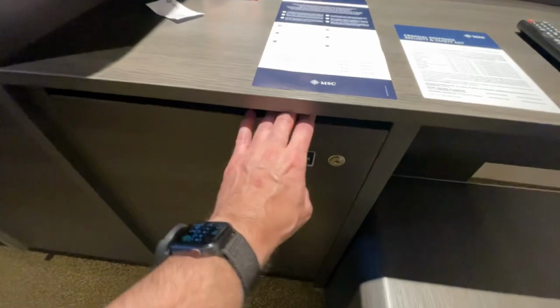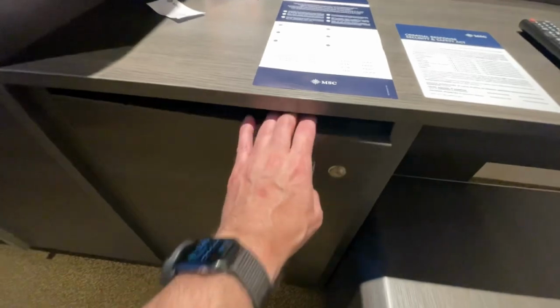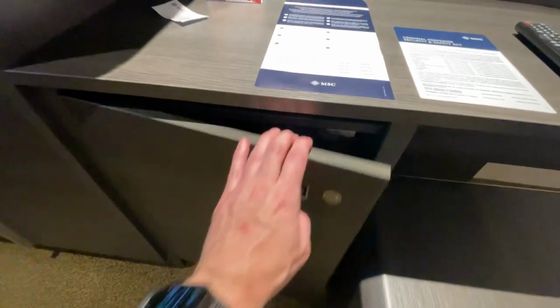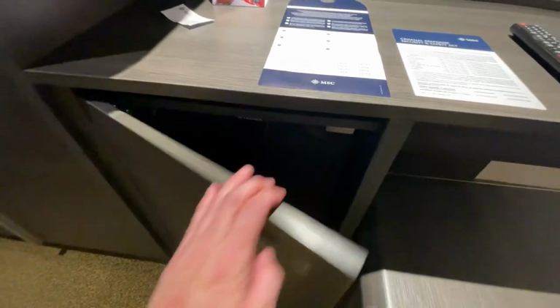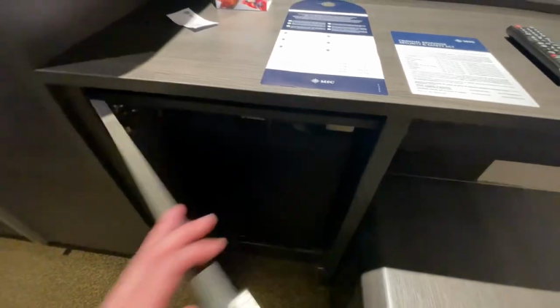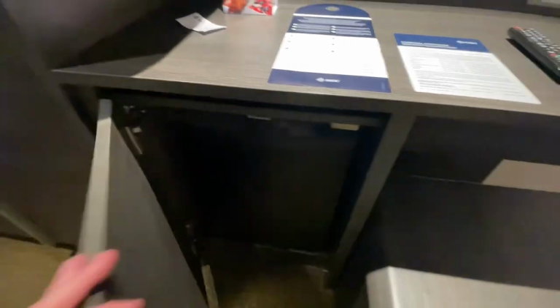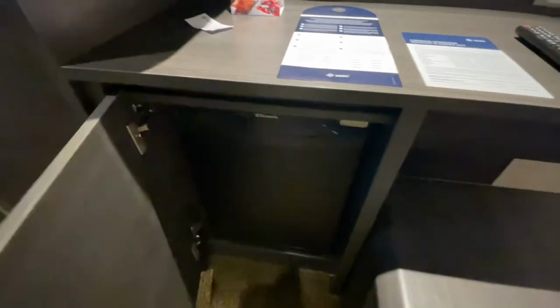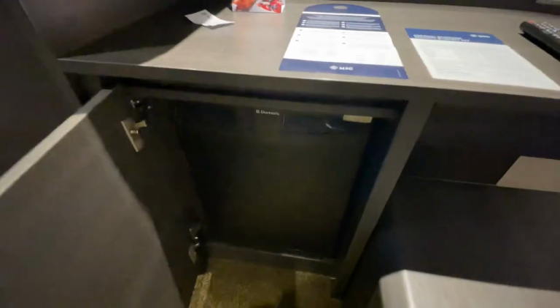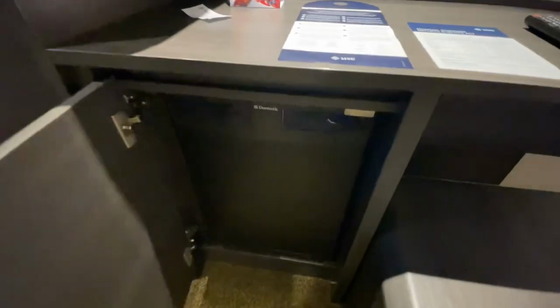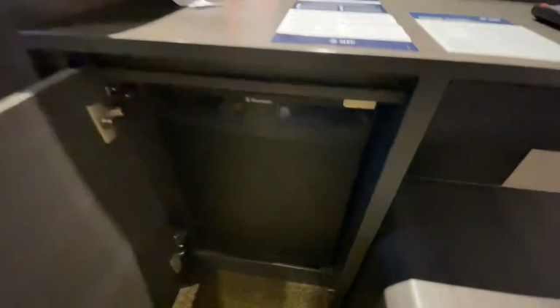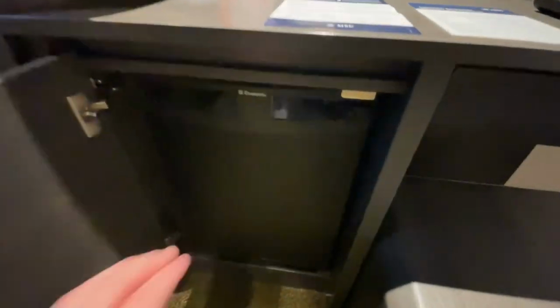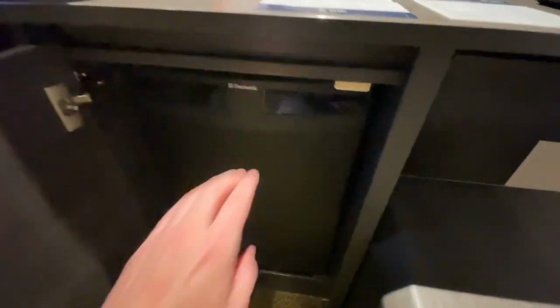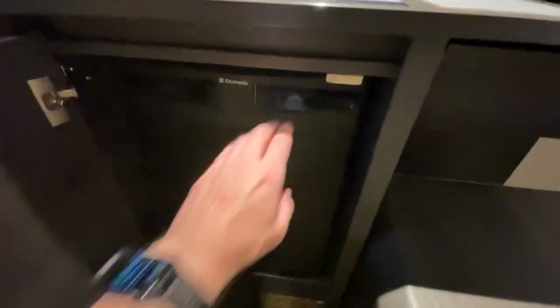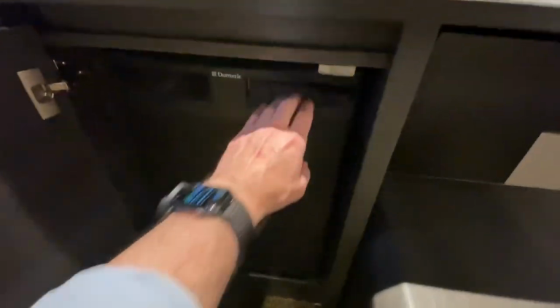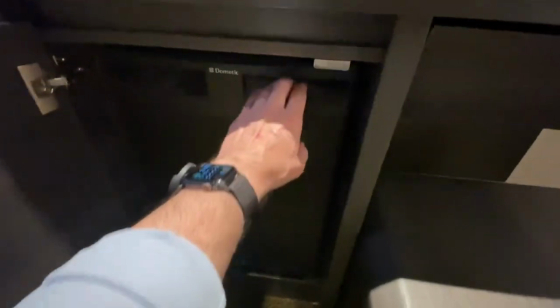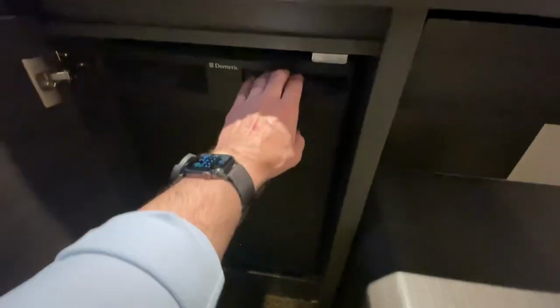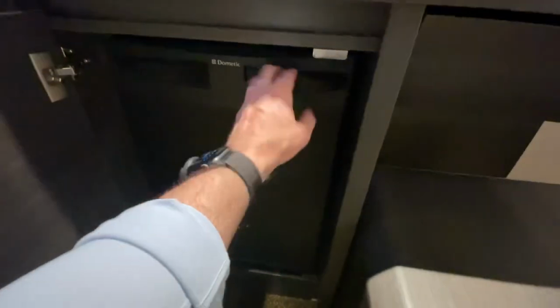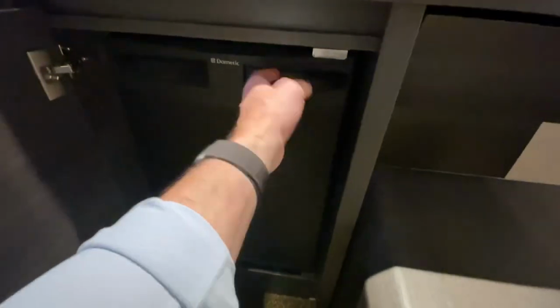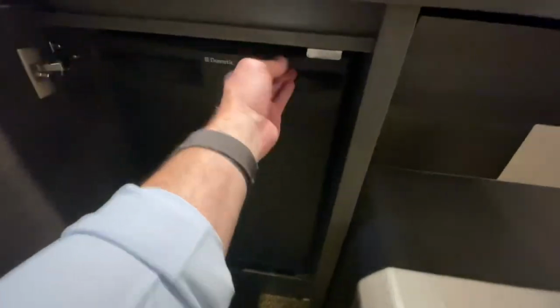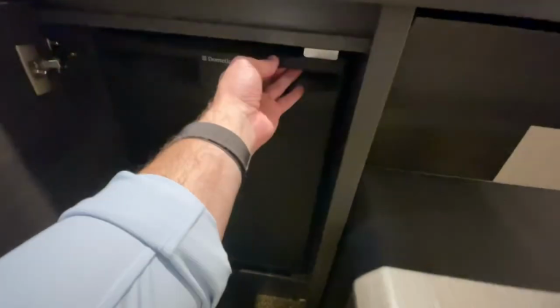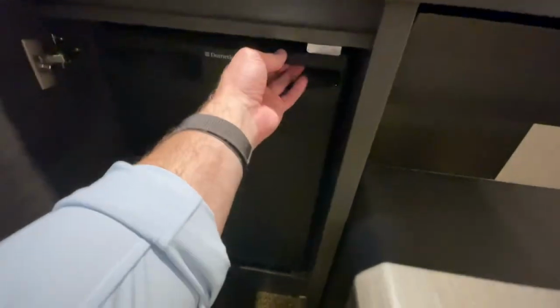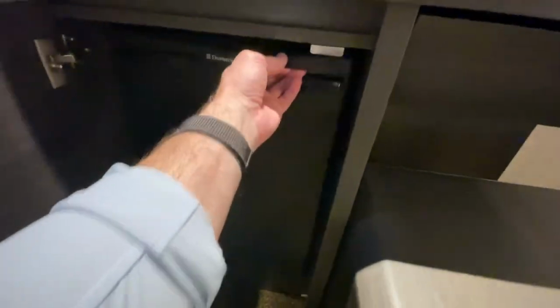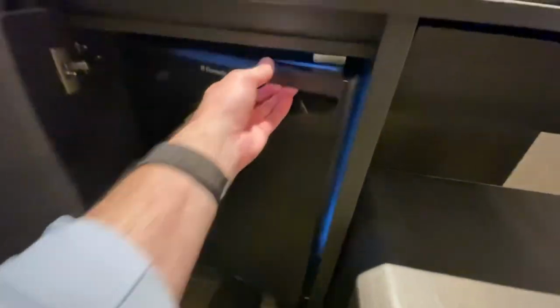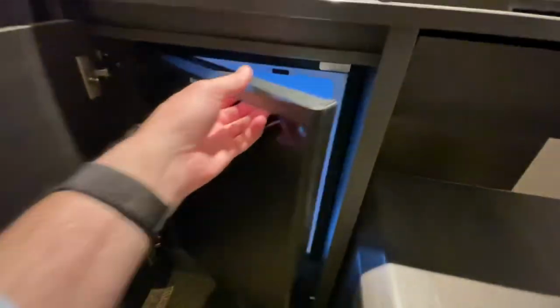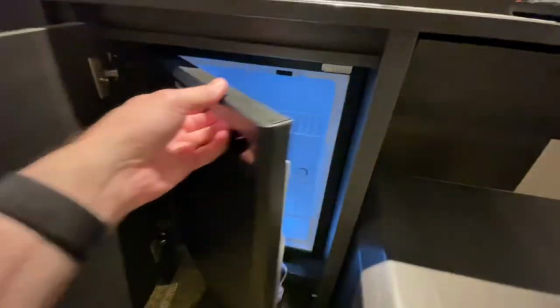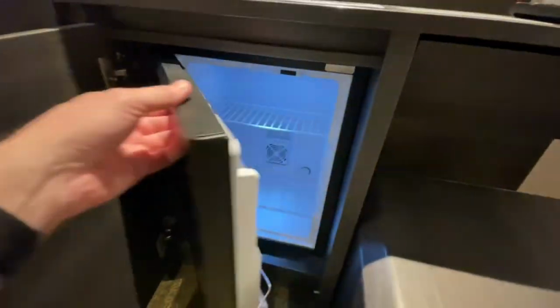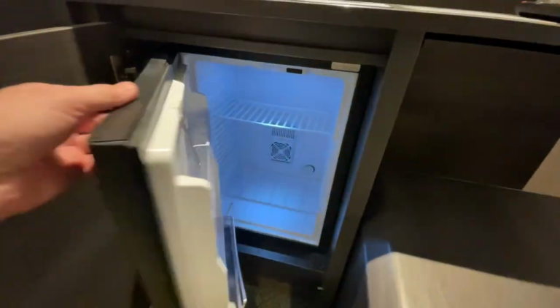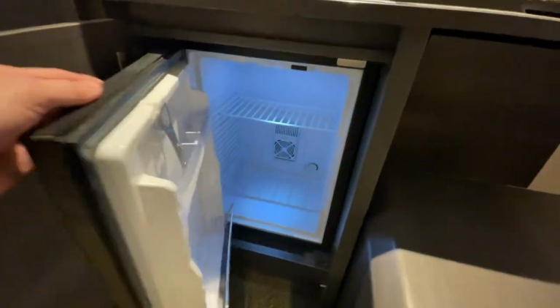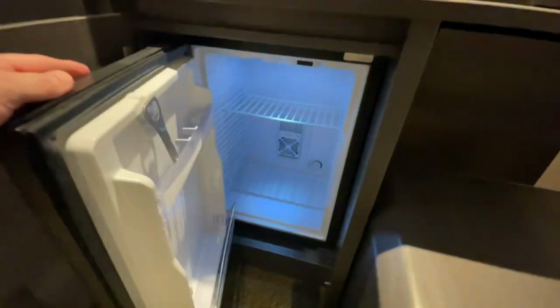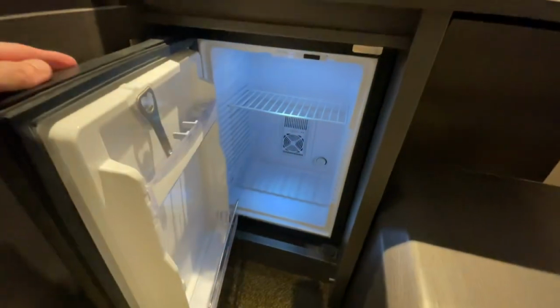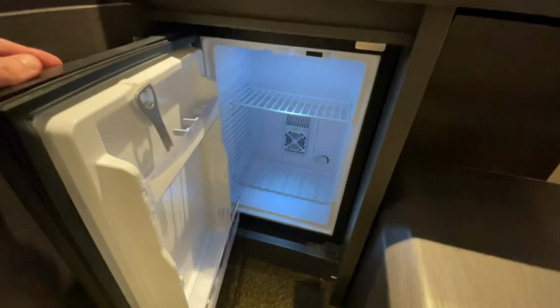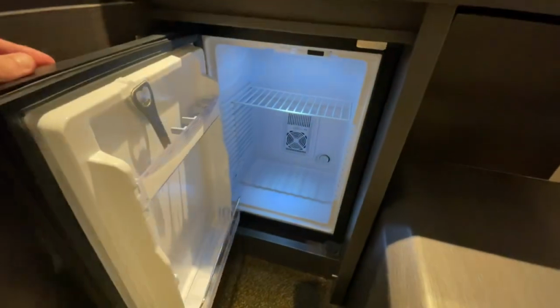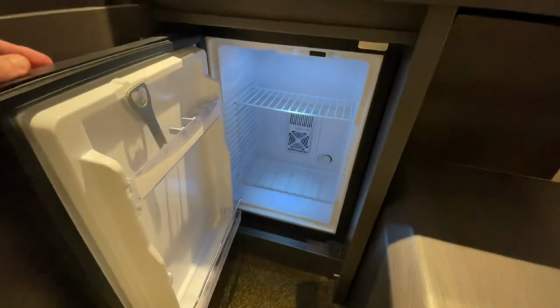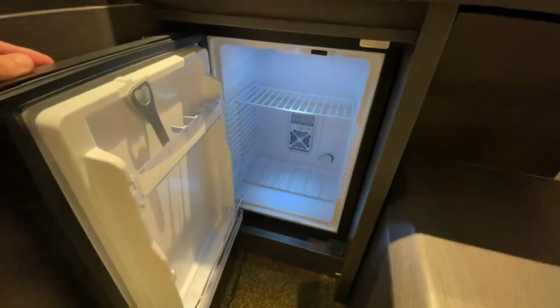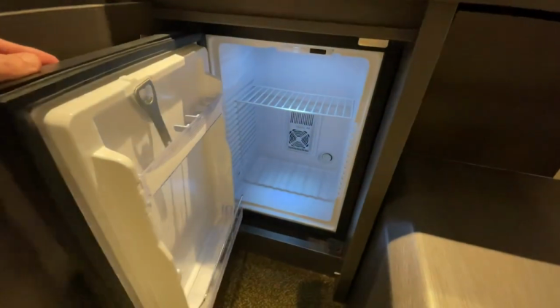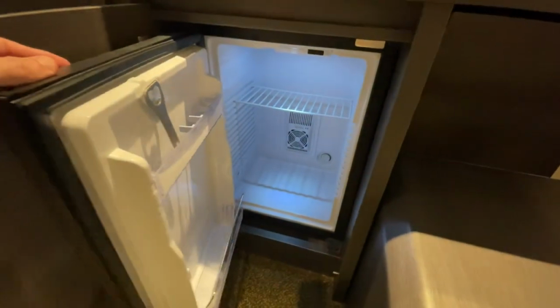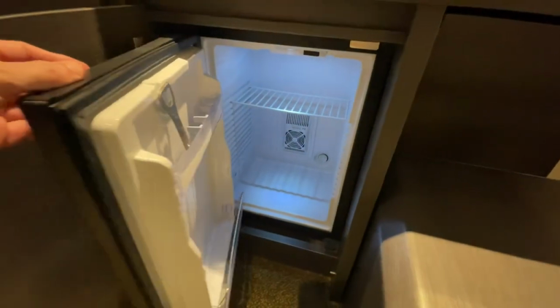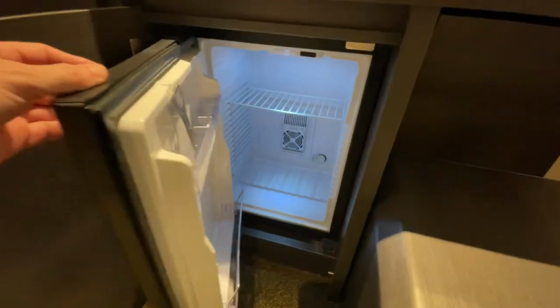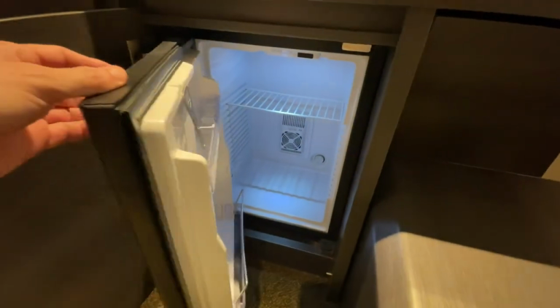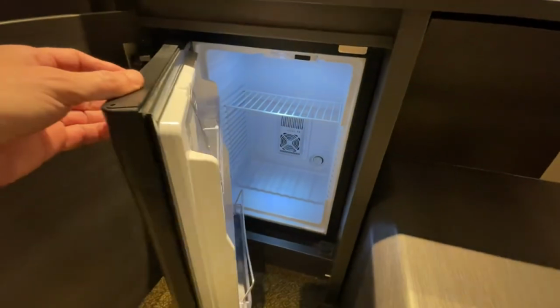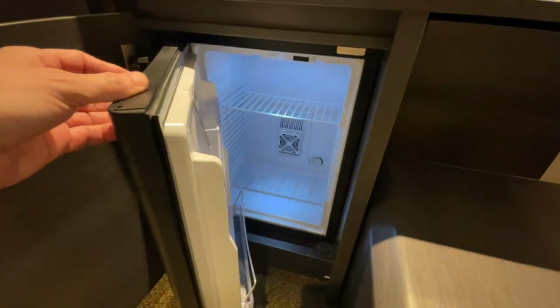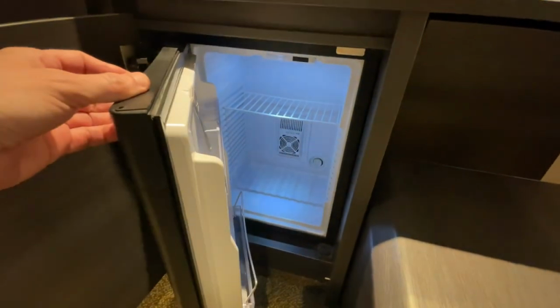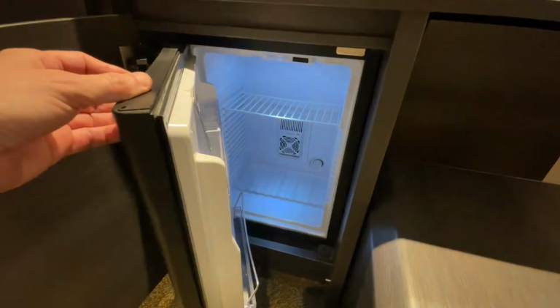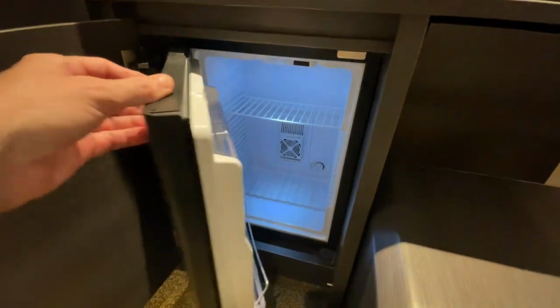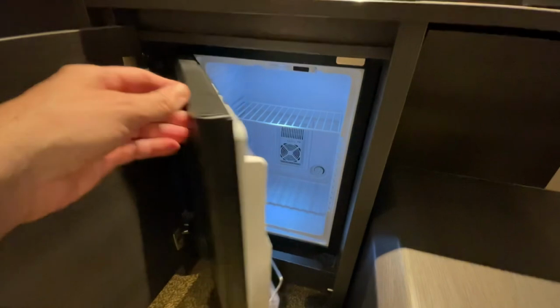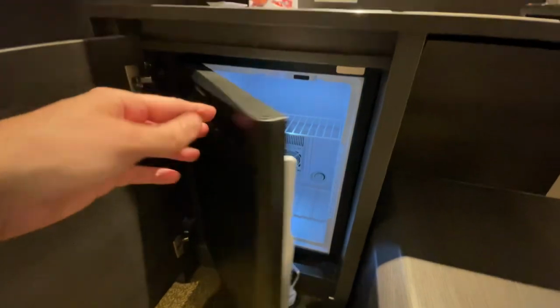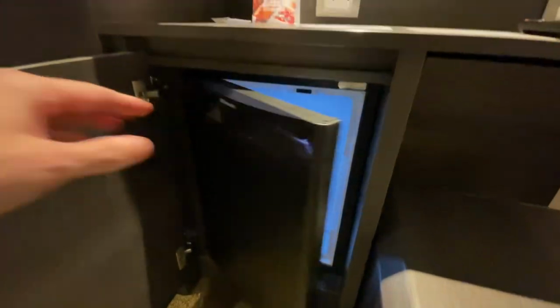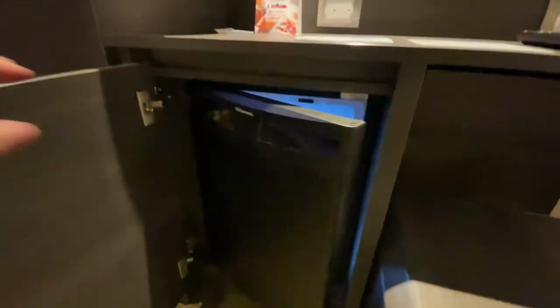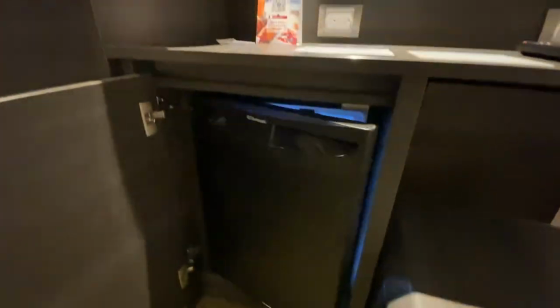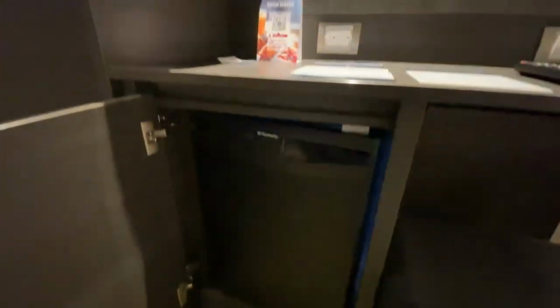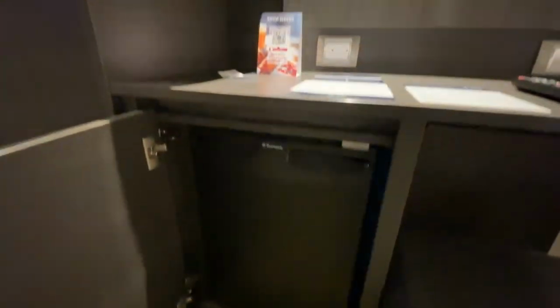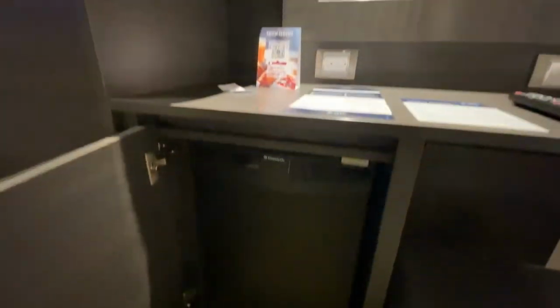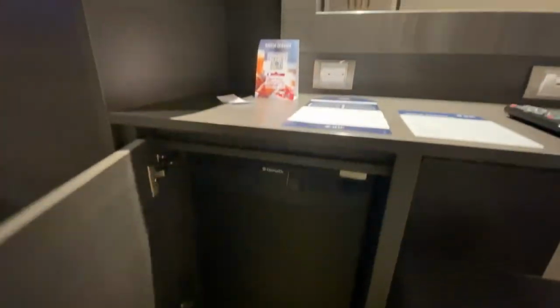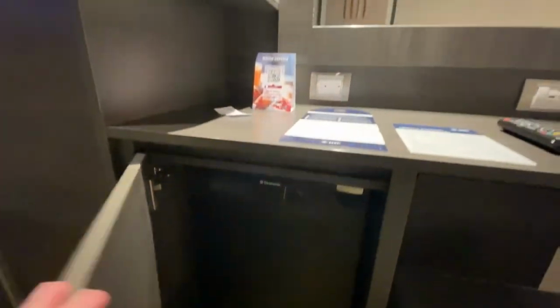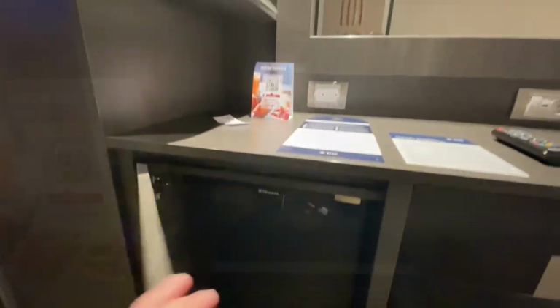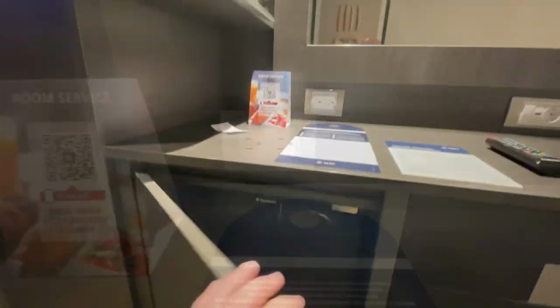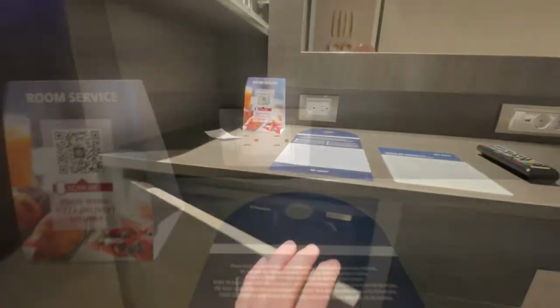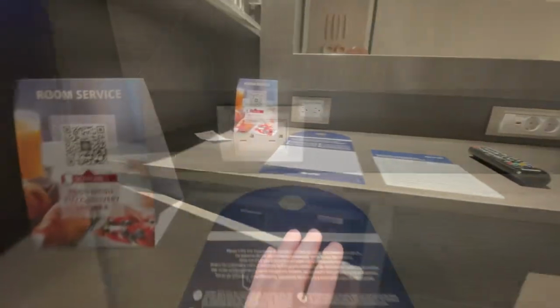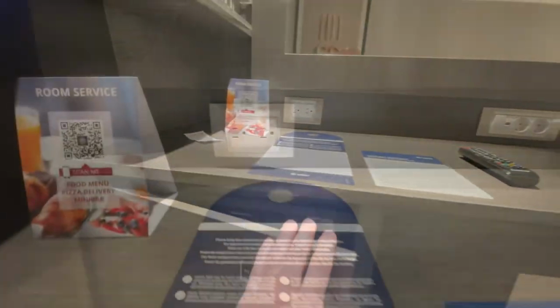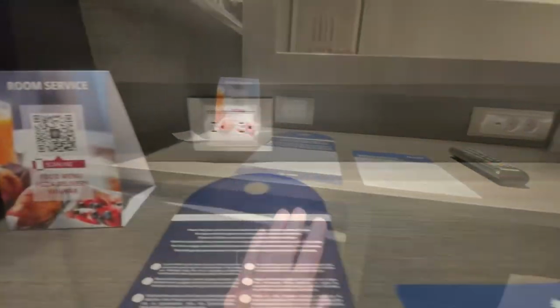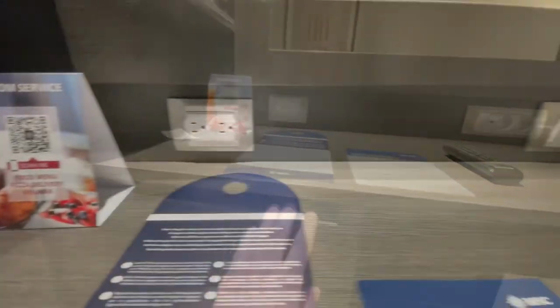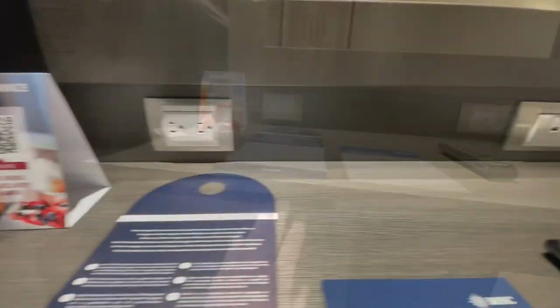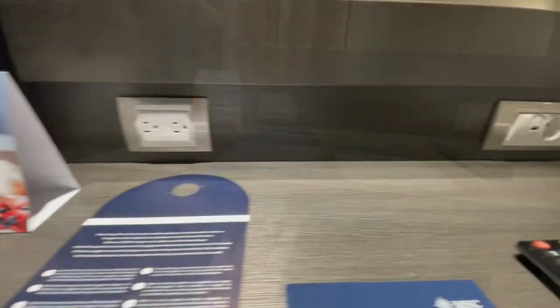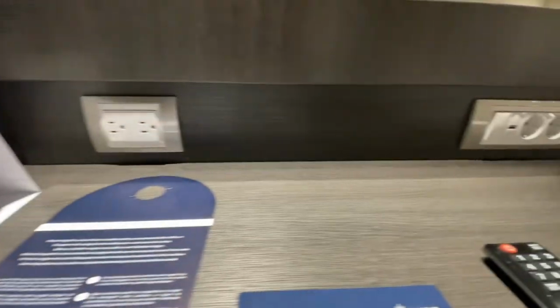Let's check out the refrigerator. It's just a typical hotel refrigerator, but they do have this bottle opener in here, which was pretty cool. I haven't seen that on other cruise lines — I like it.